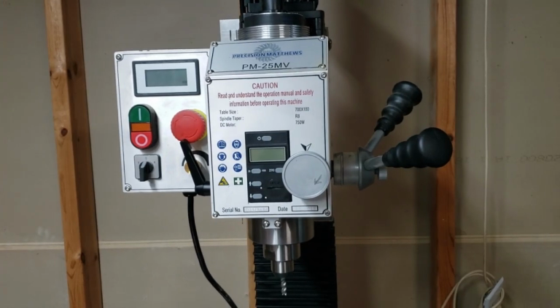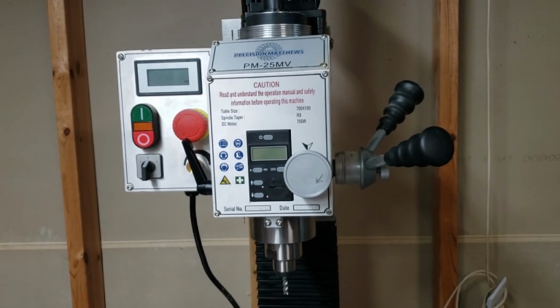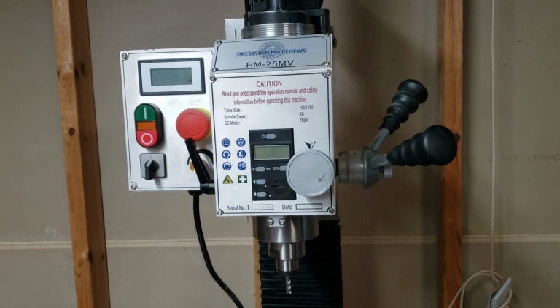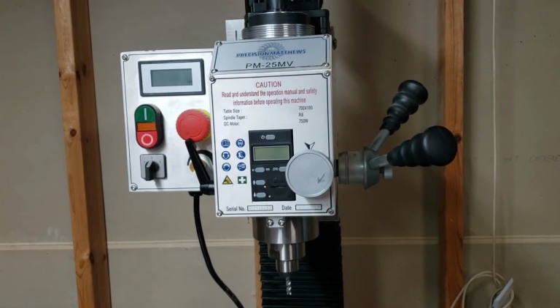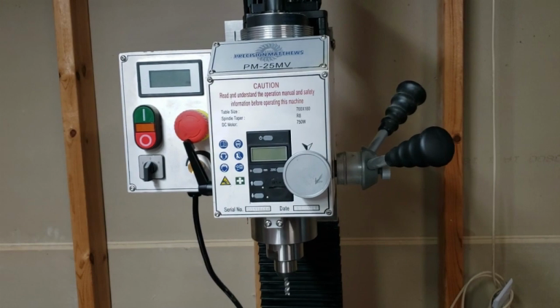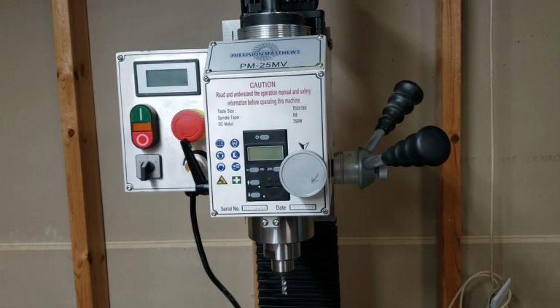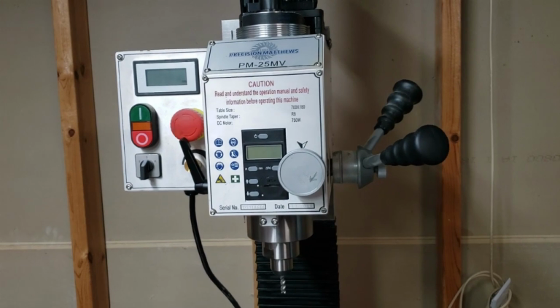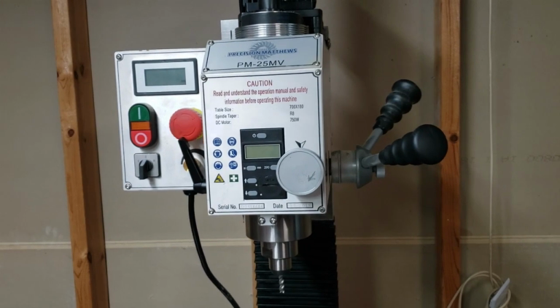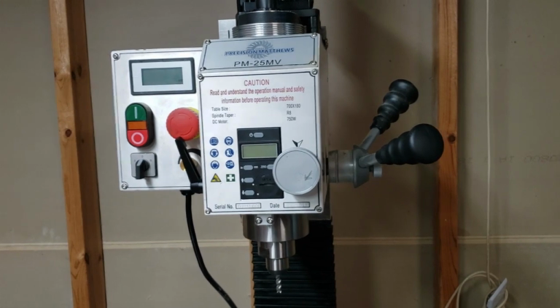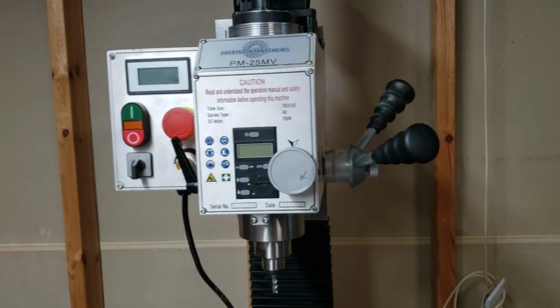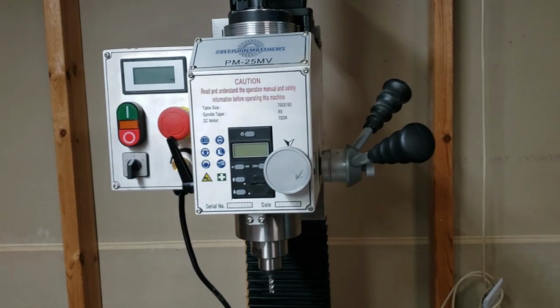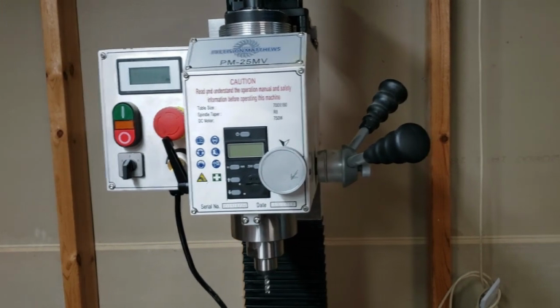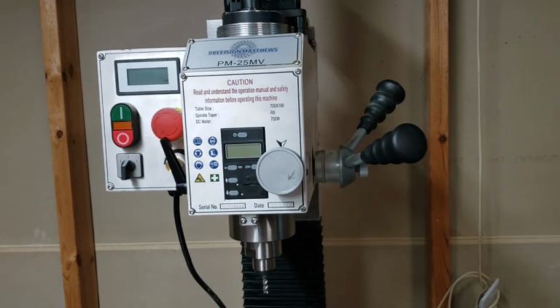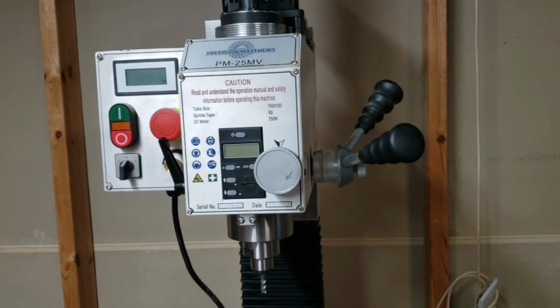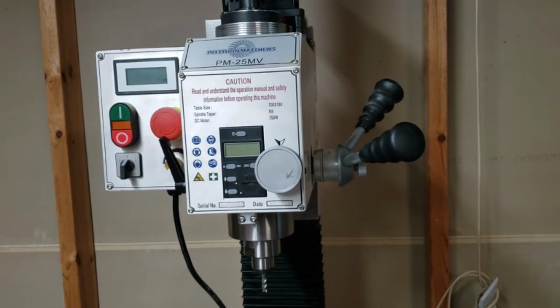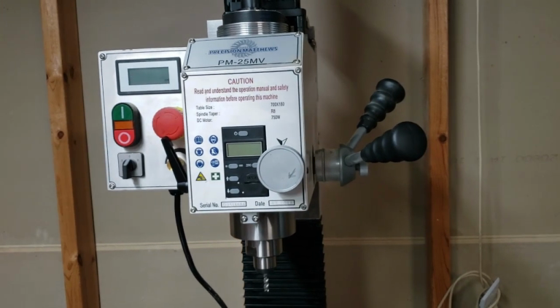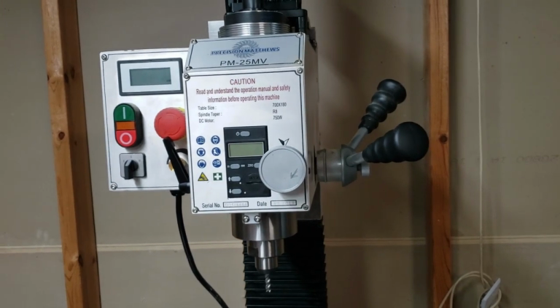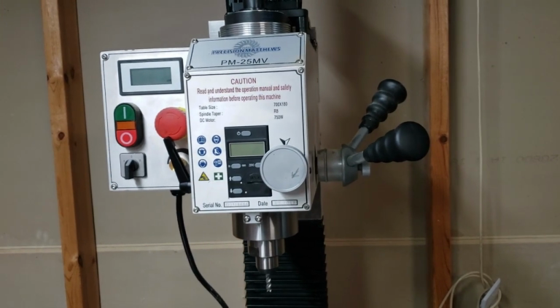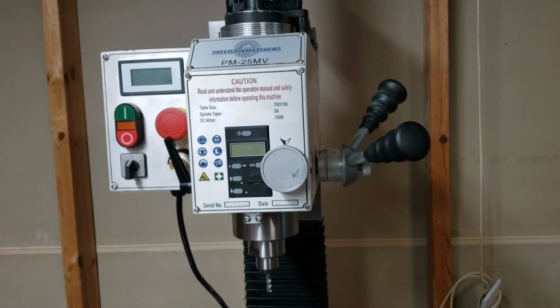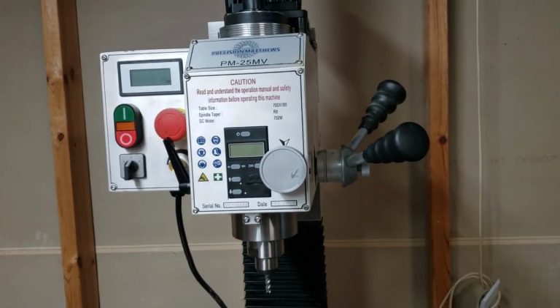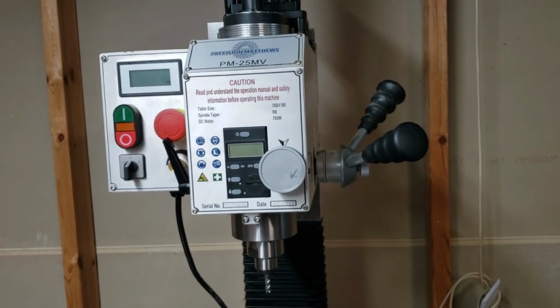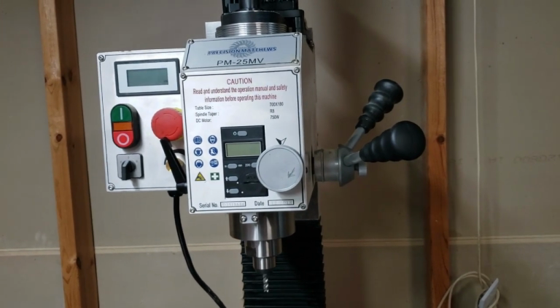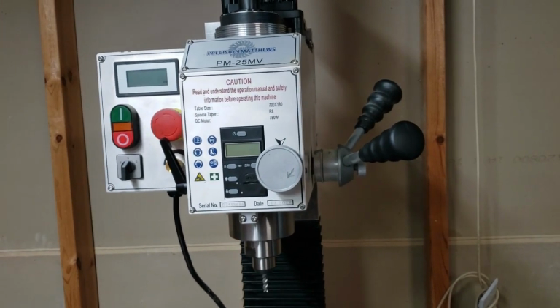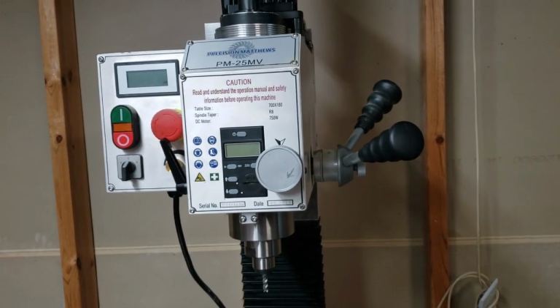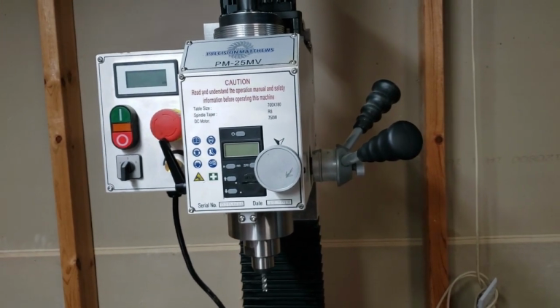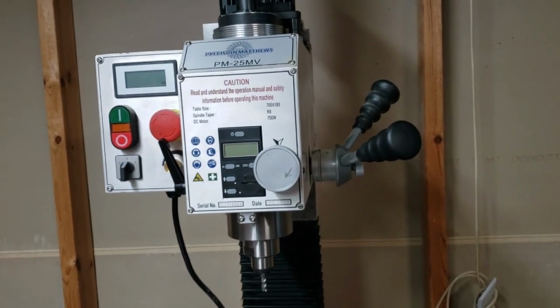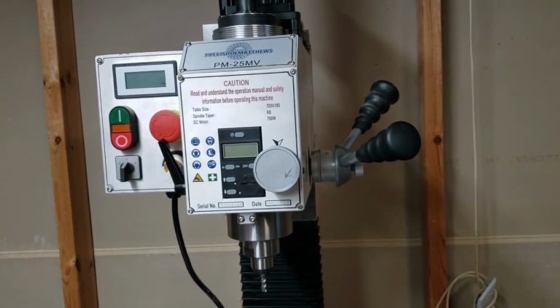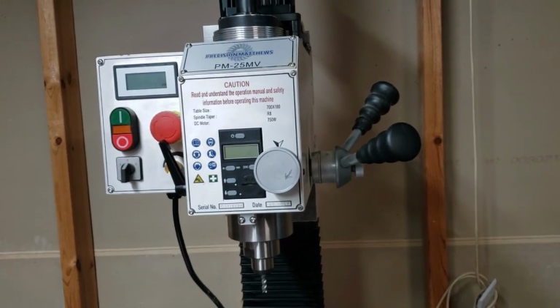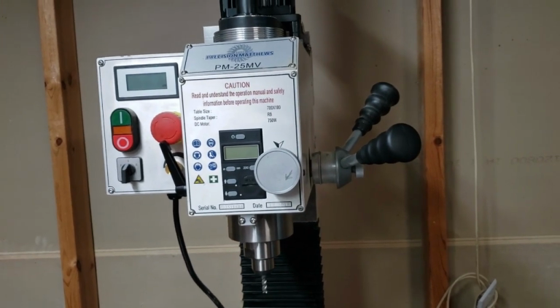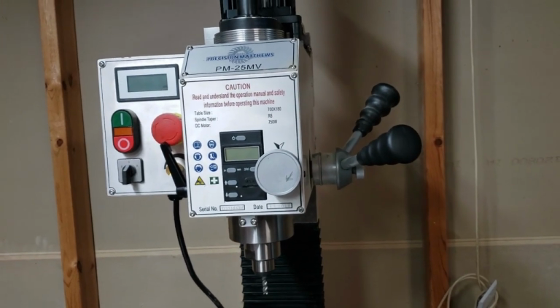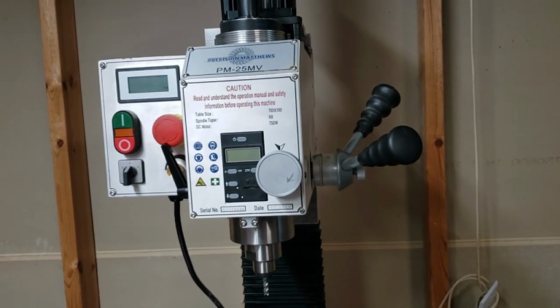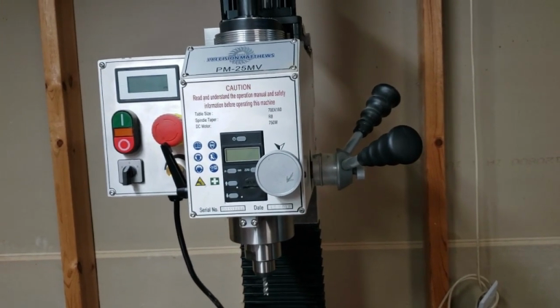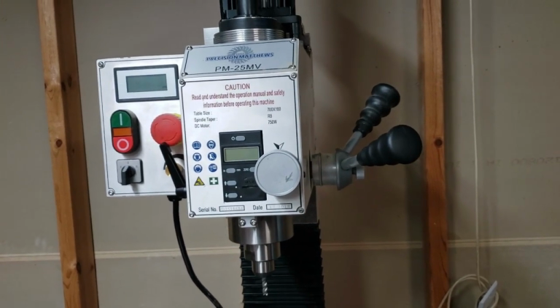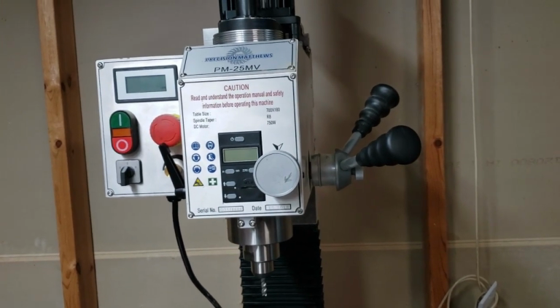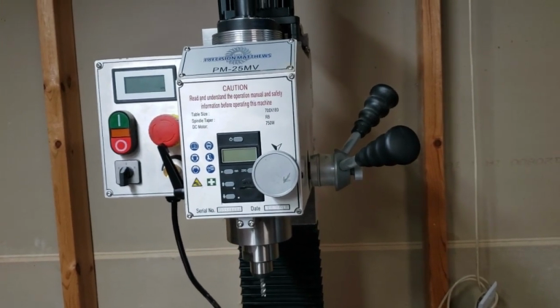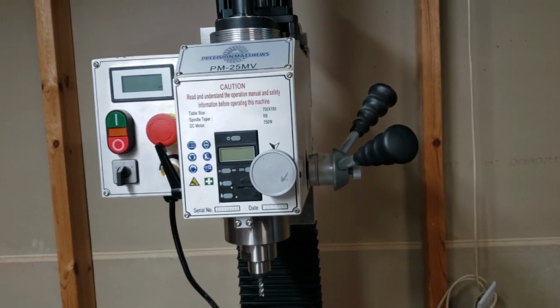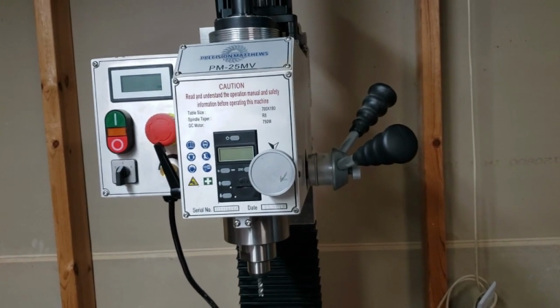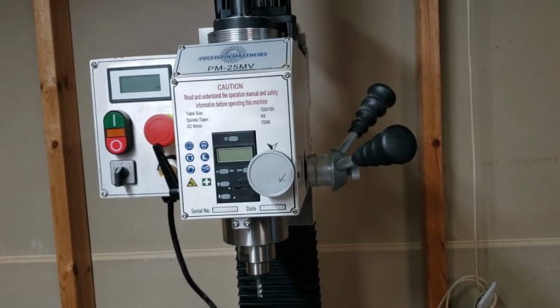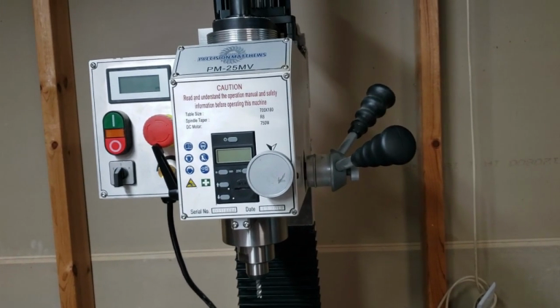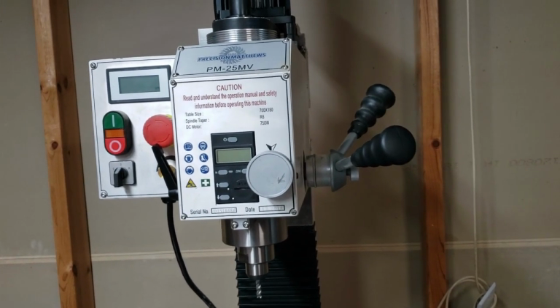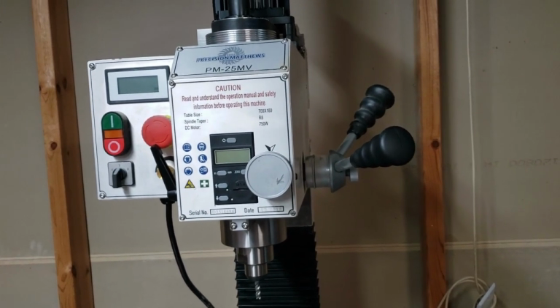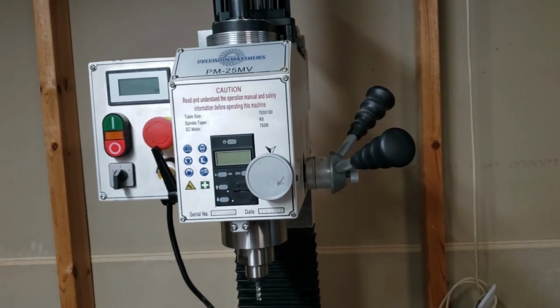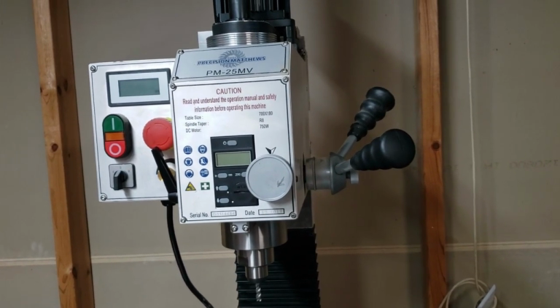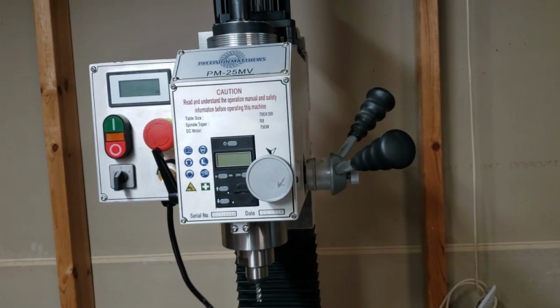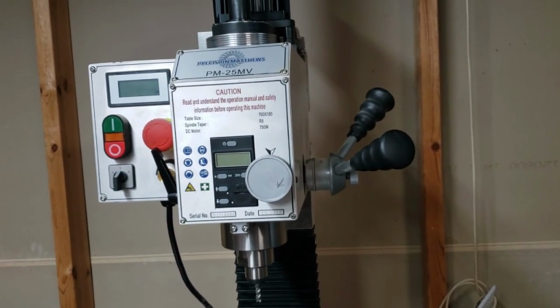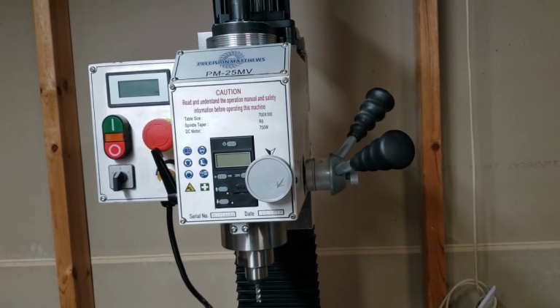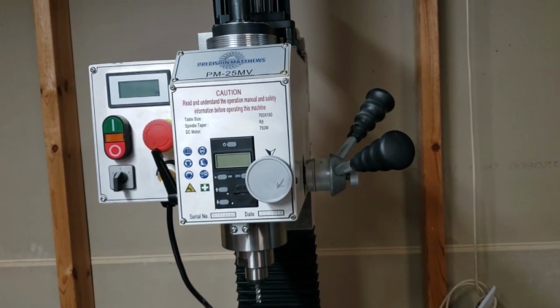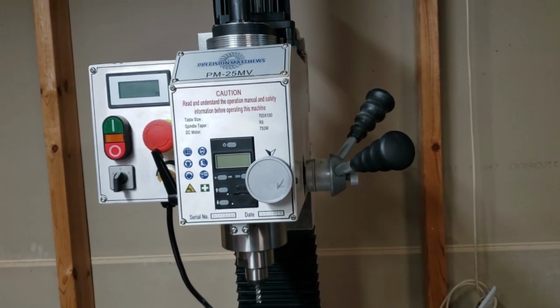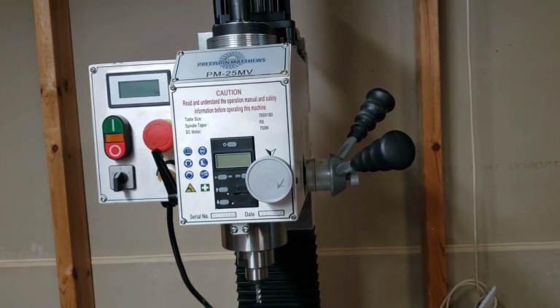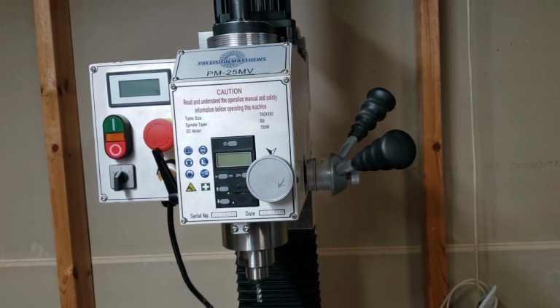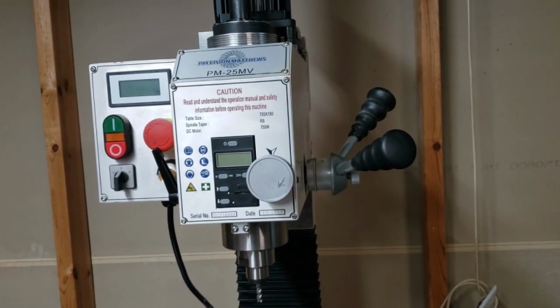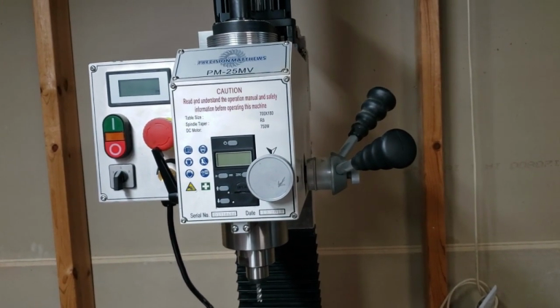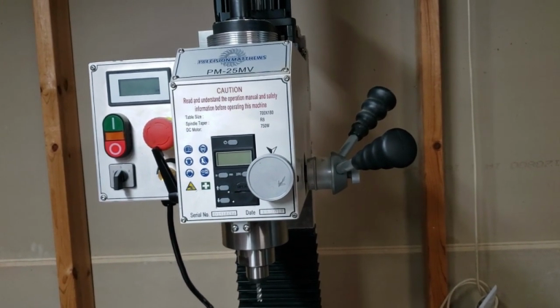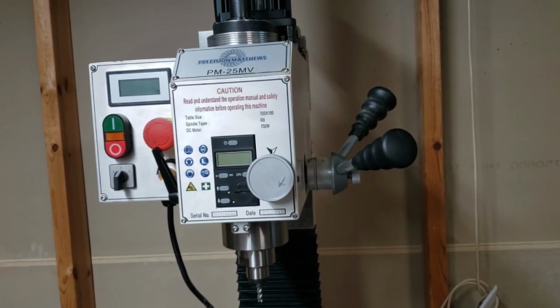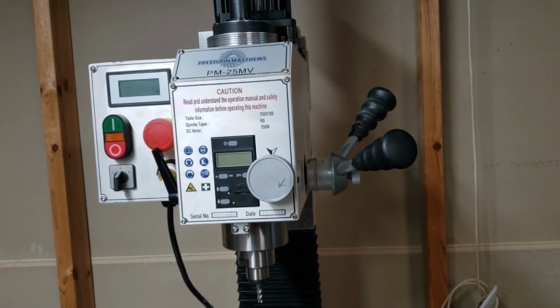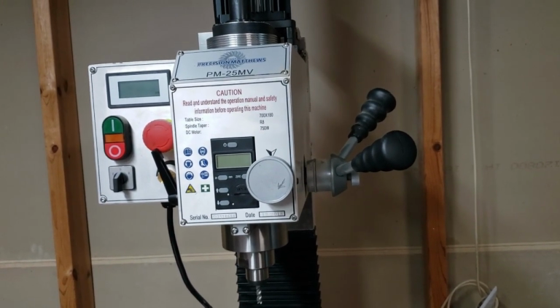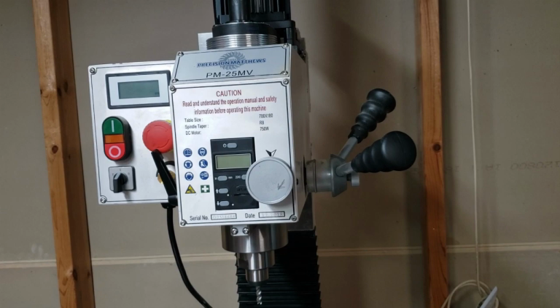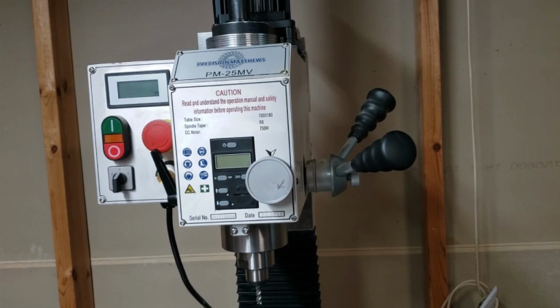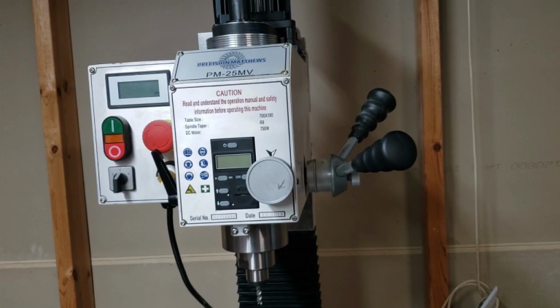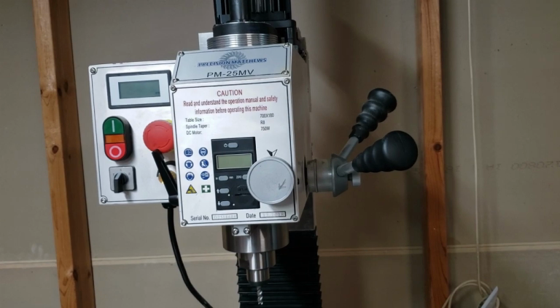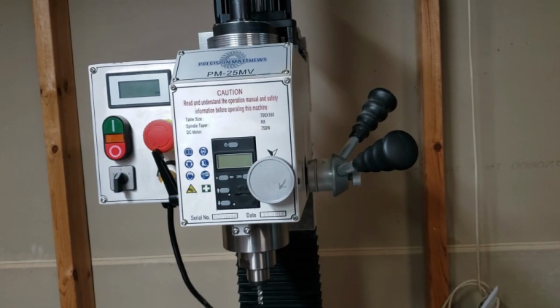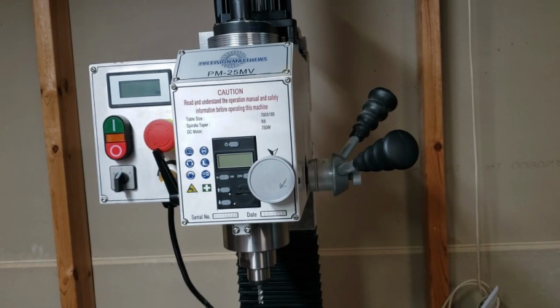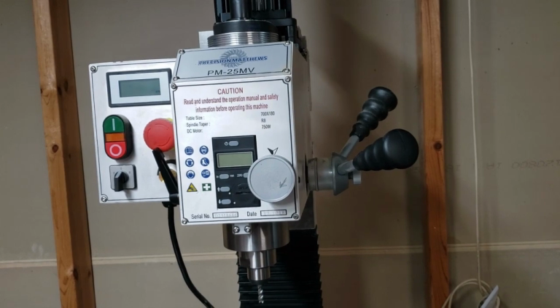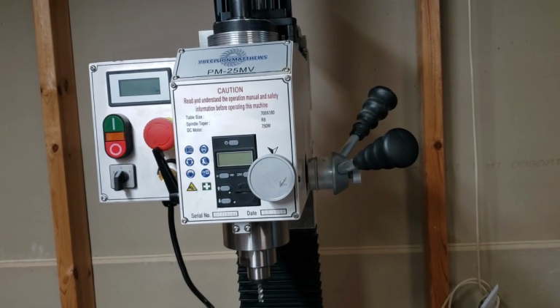Real quick video on dropping the spindle on a PM25MB Precision Matthews.